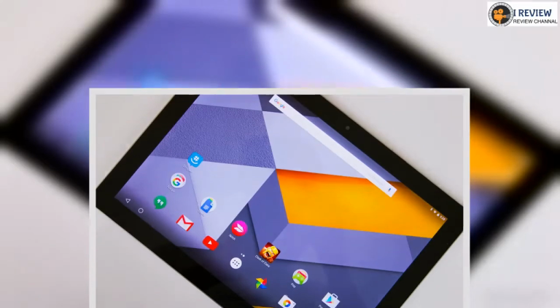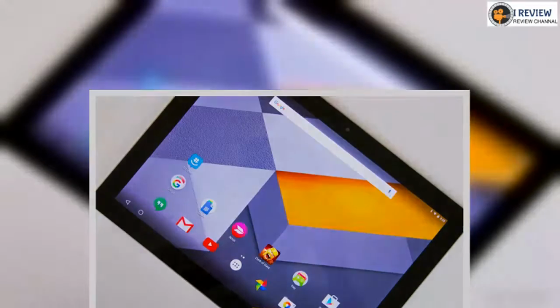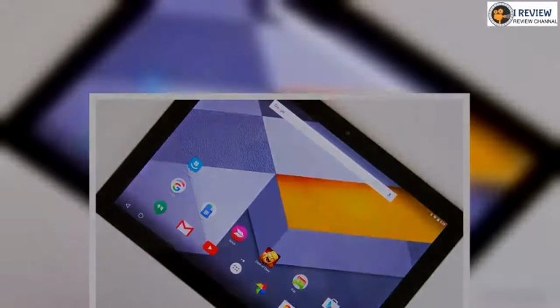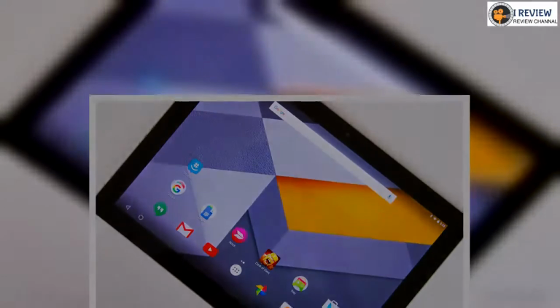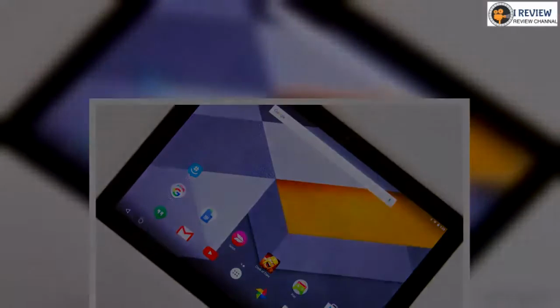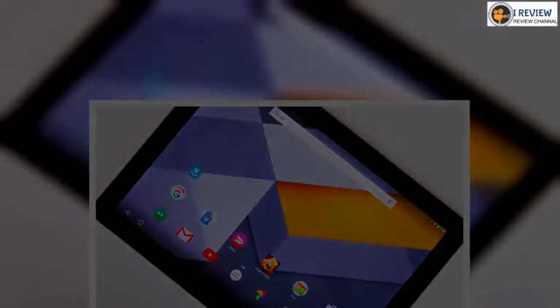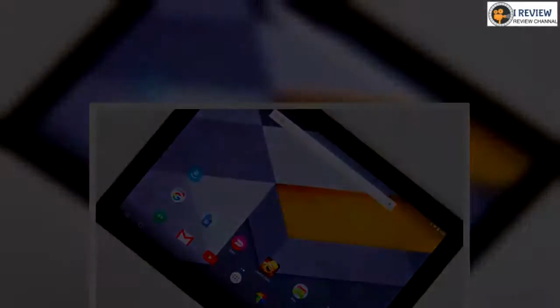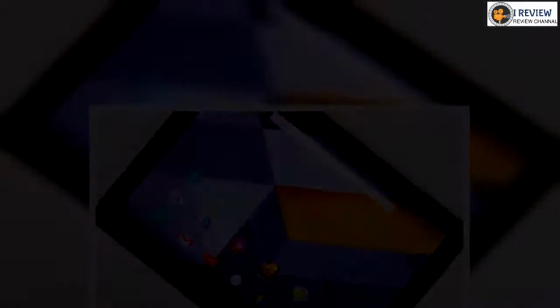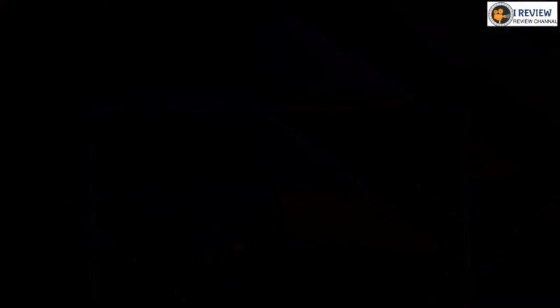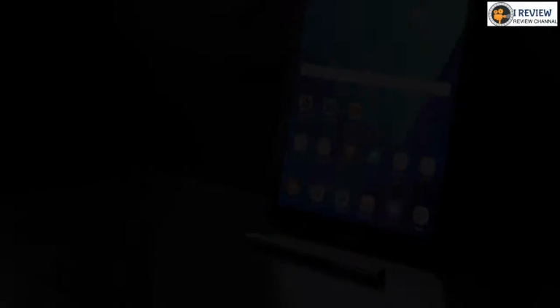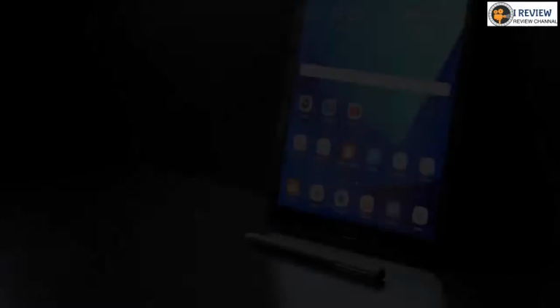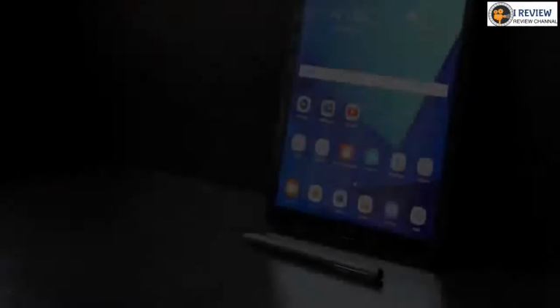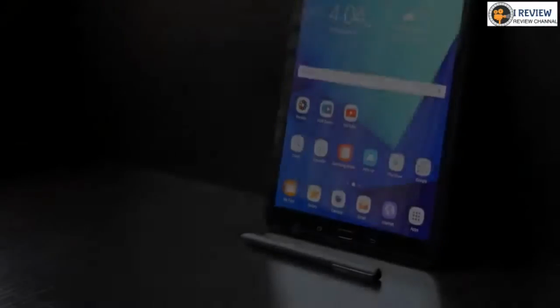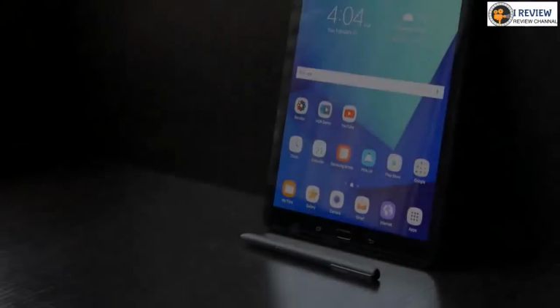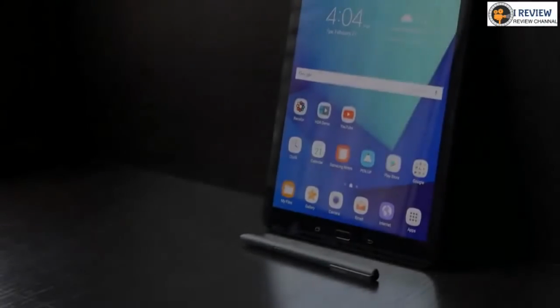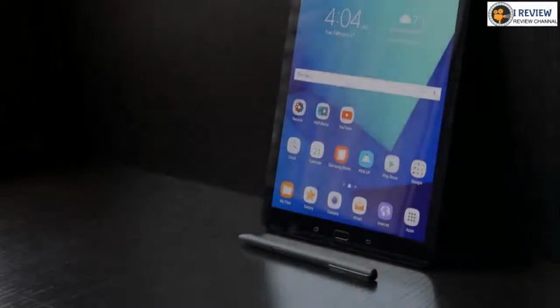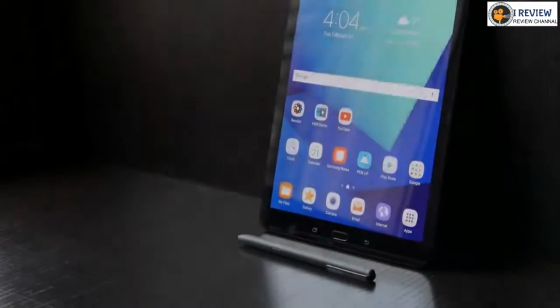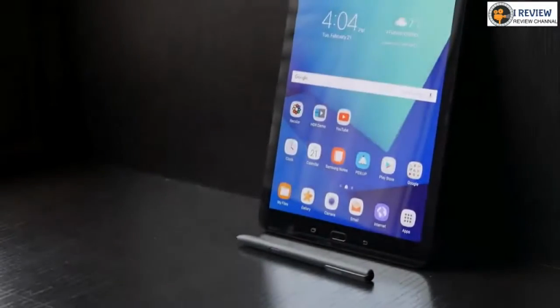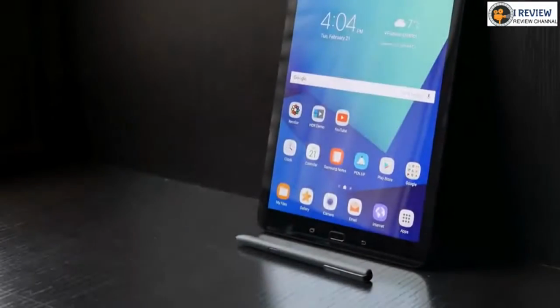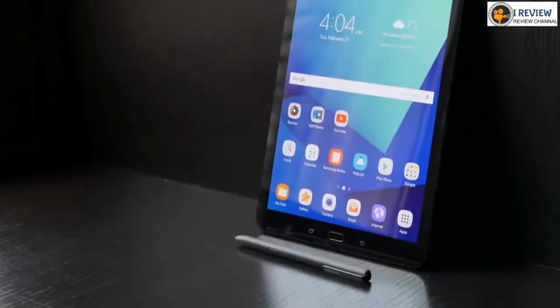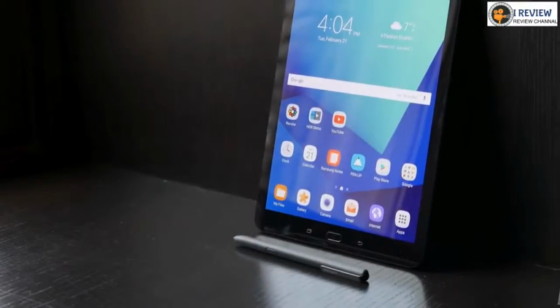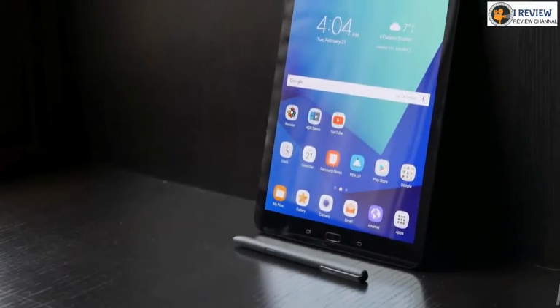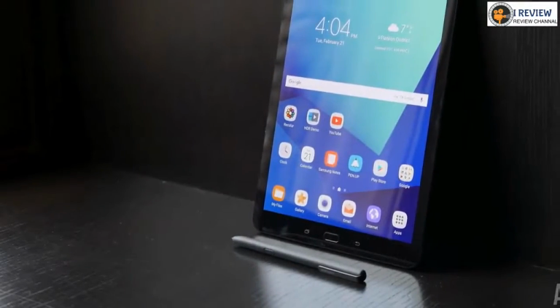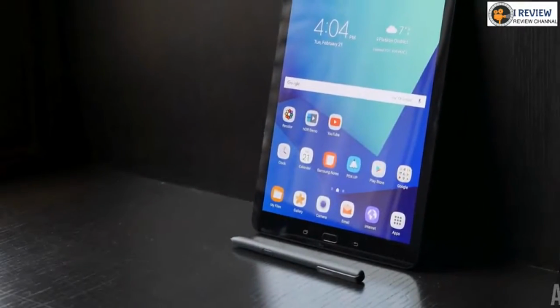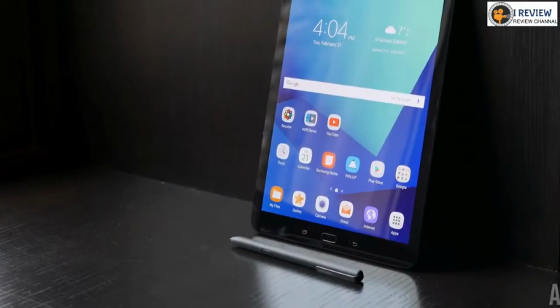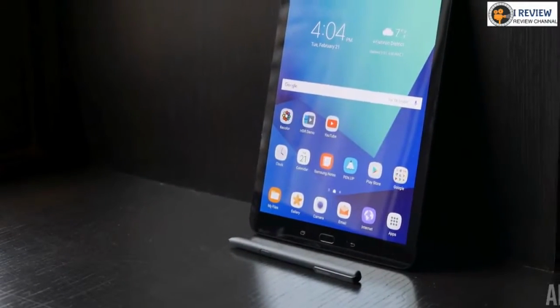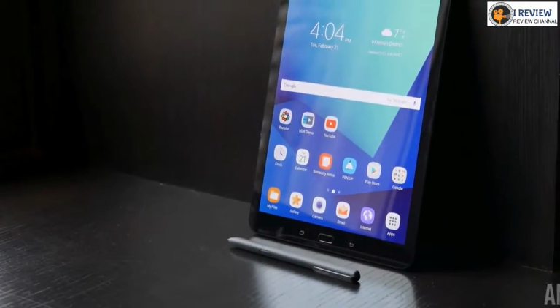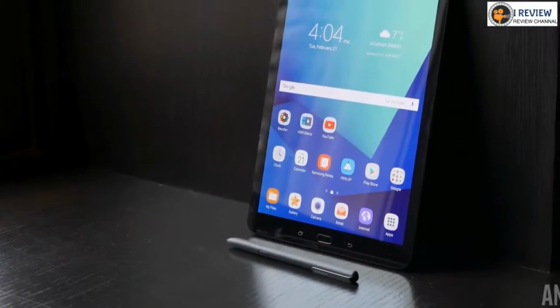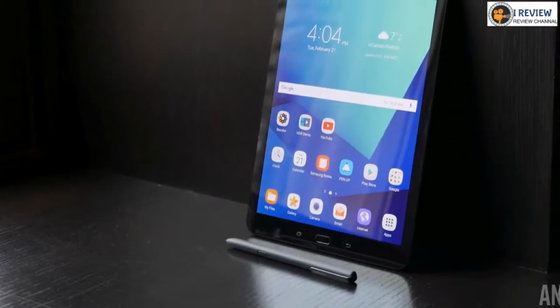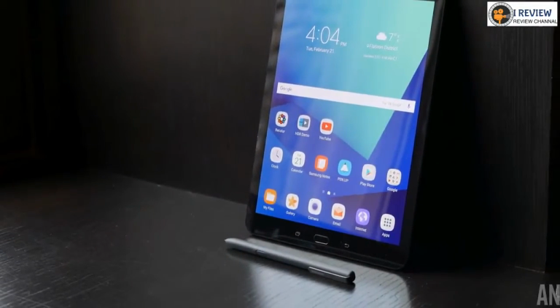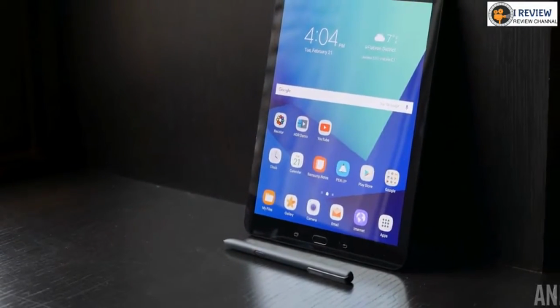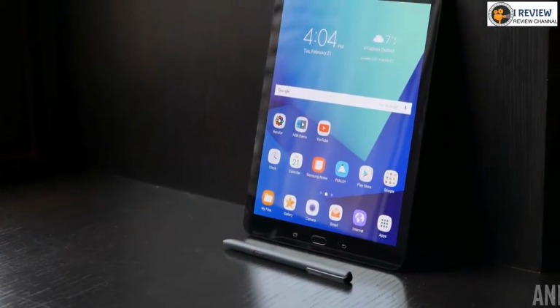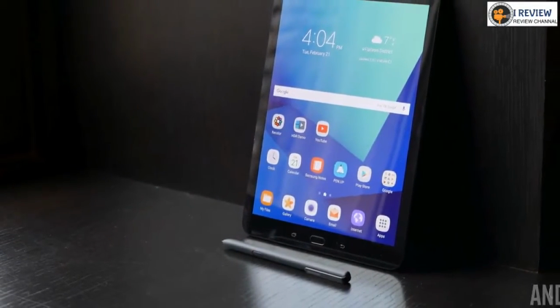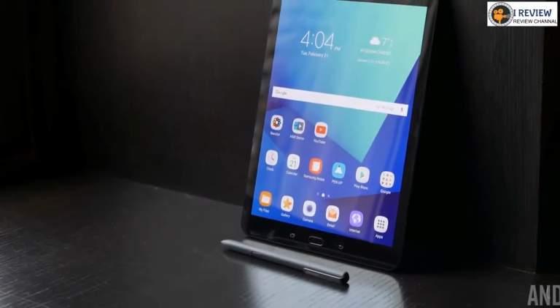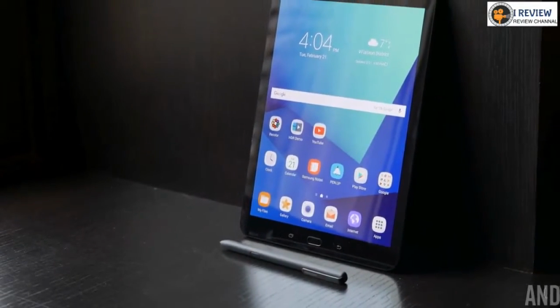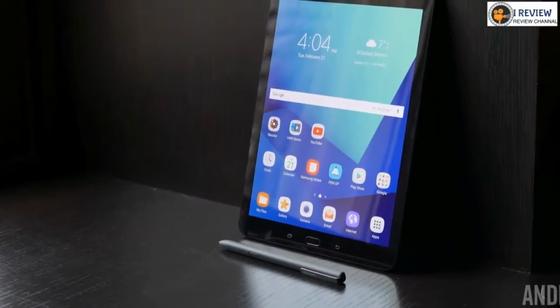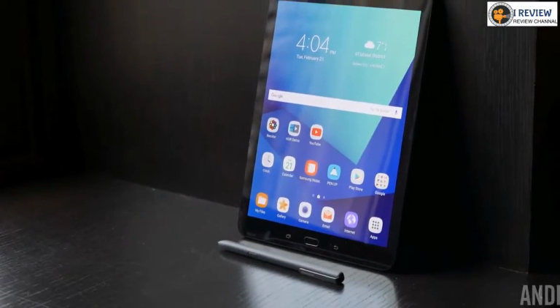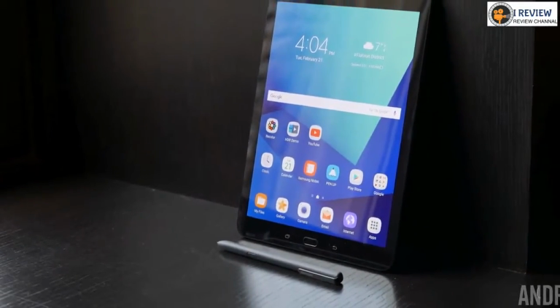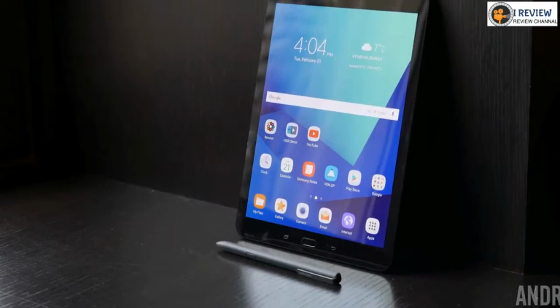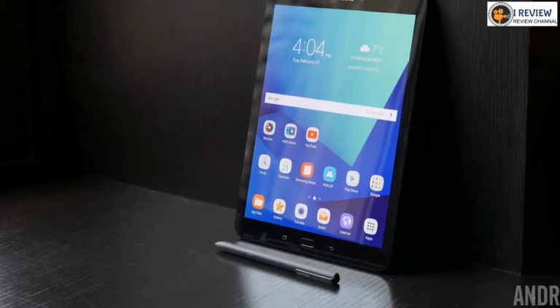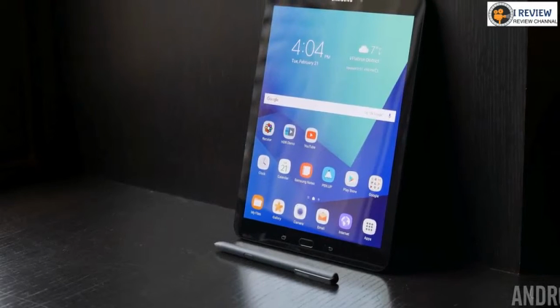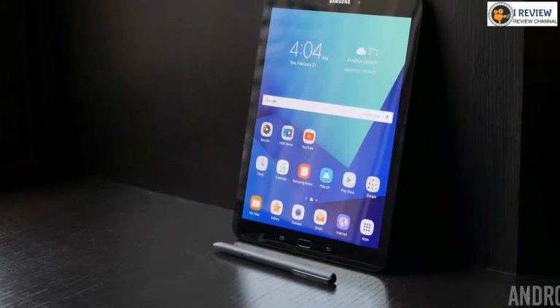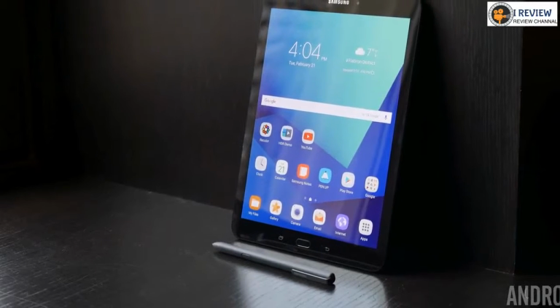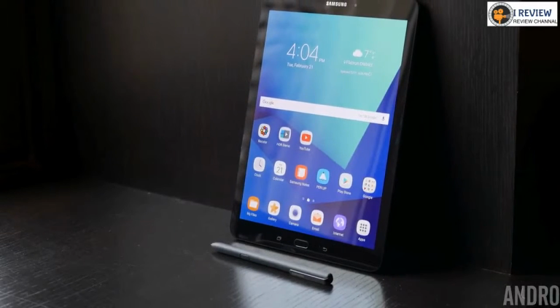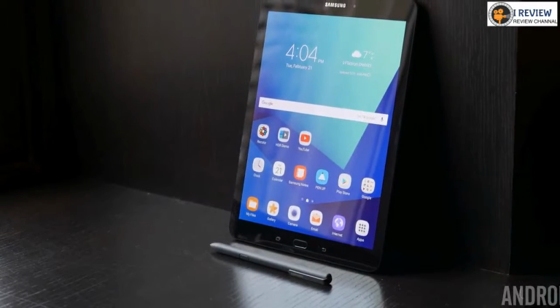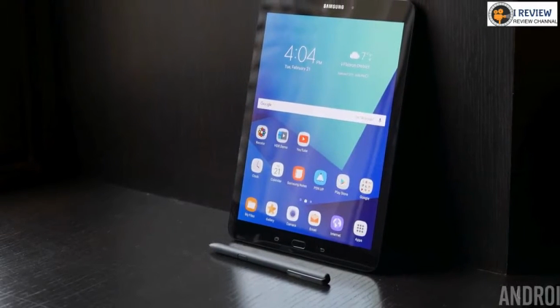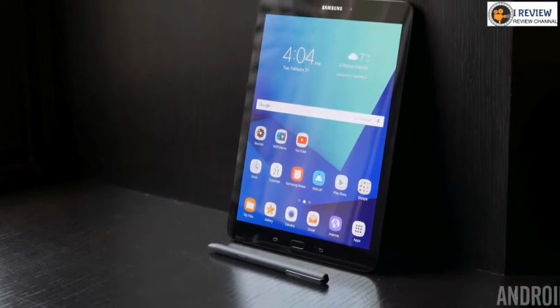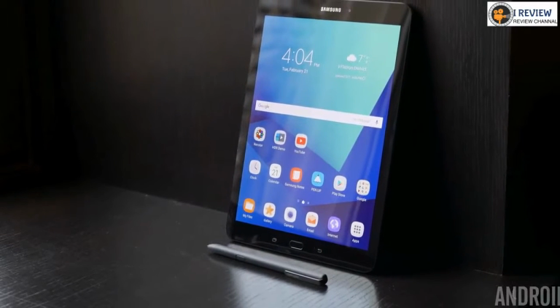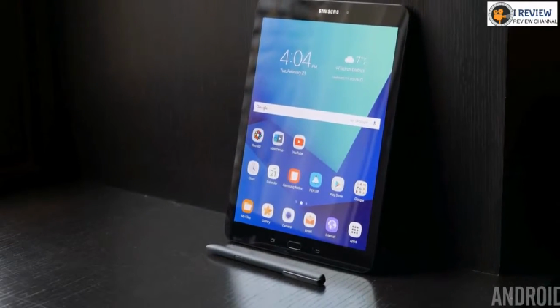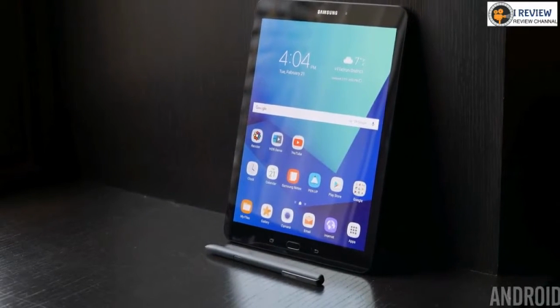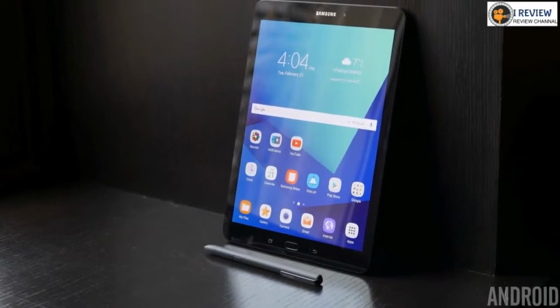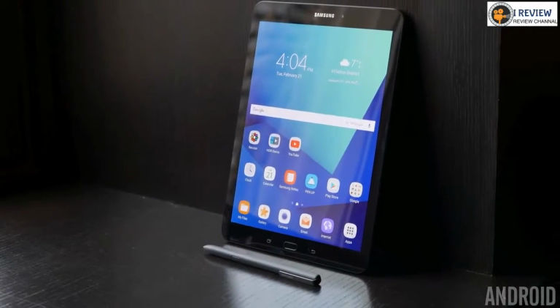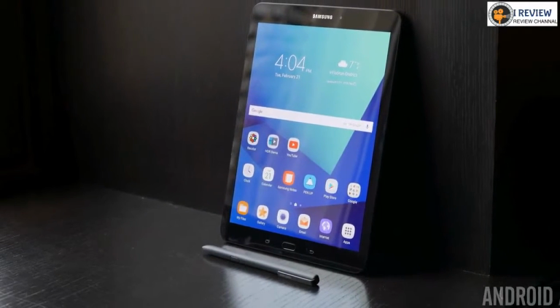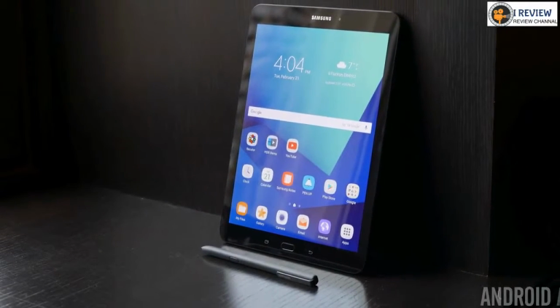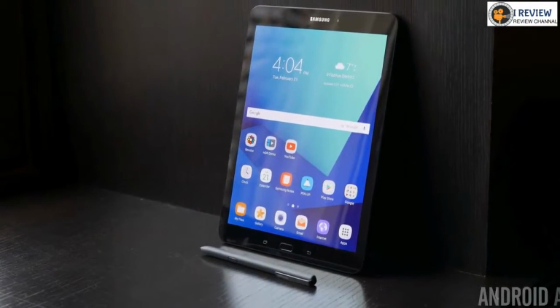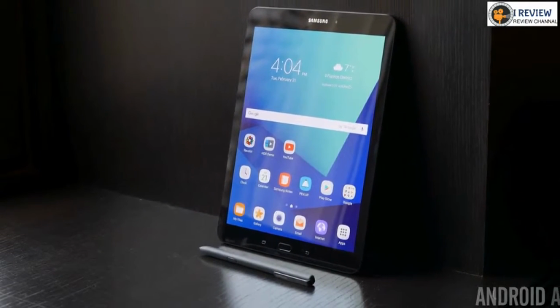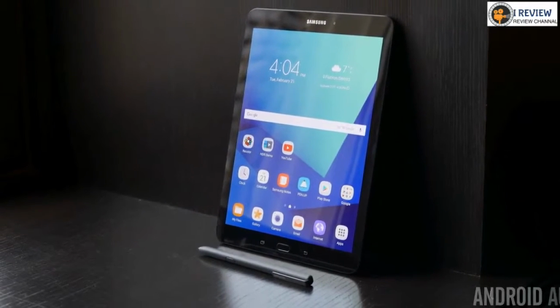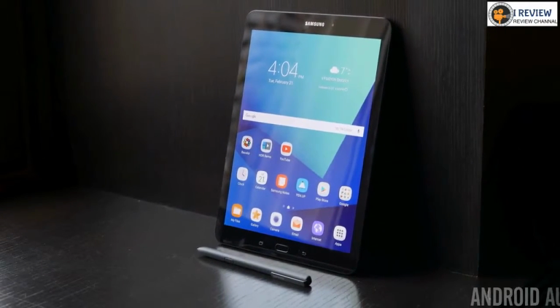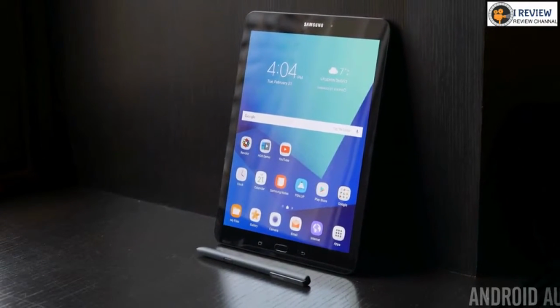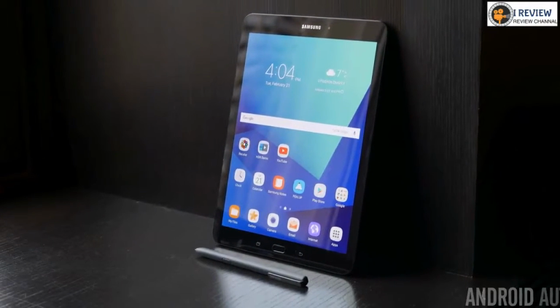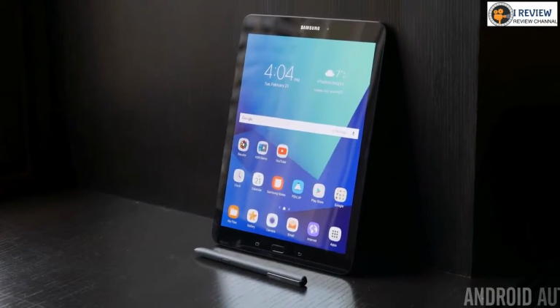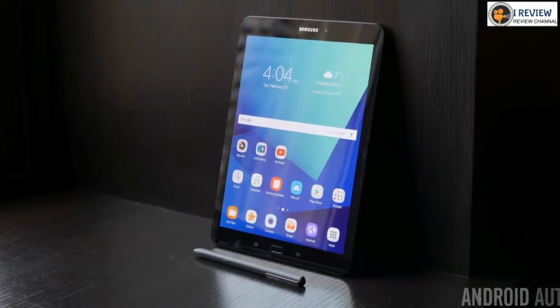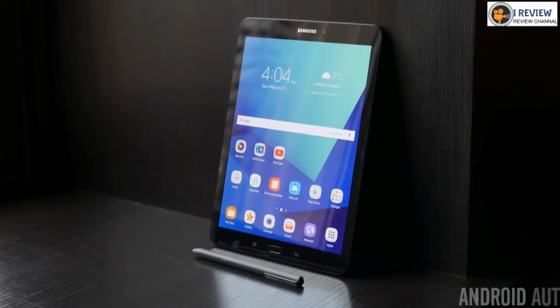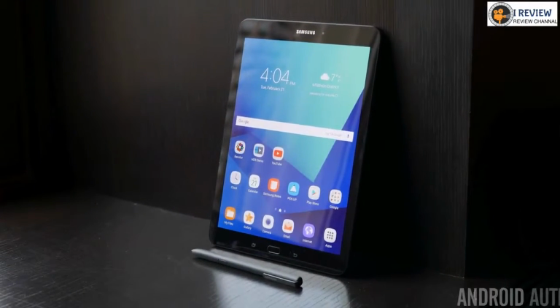There you have it — our picks for the best Android tablets available right now. Miss anything? Tell us in the comments.